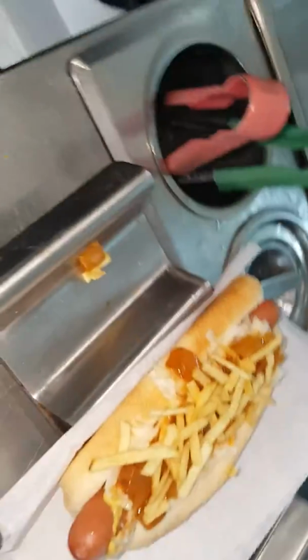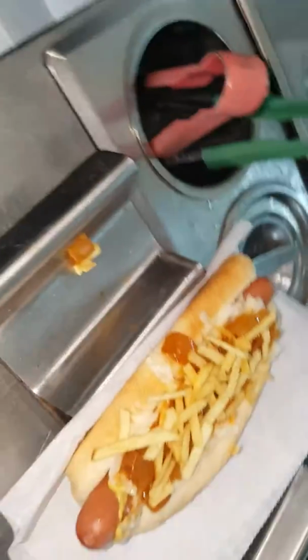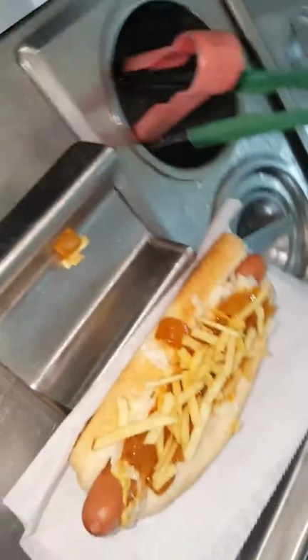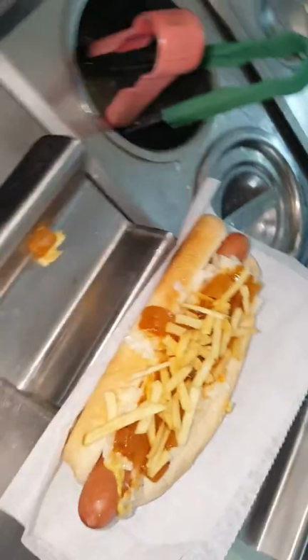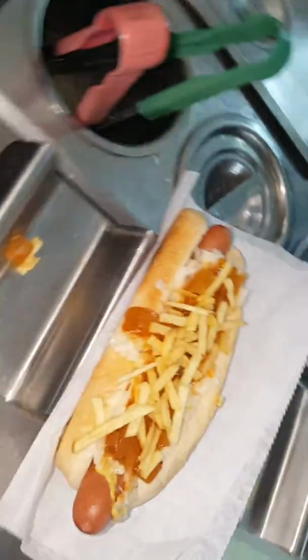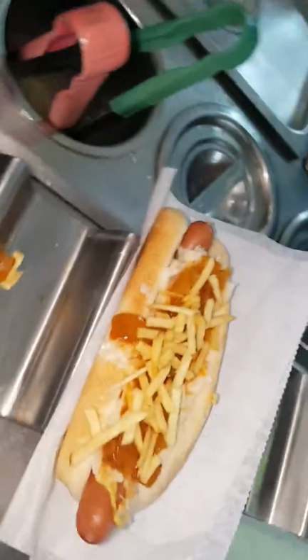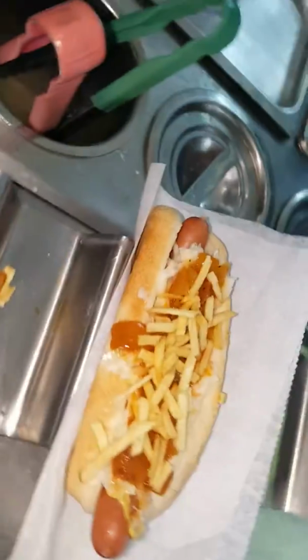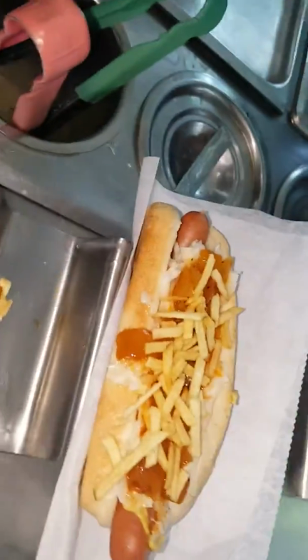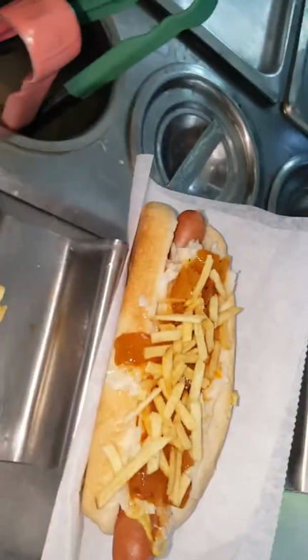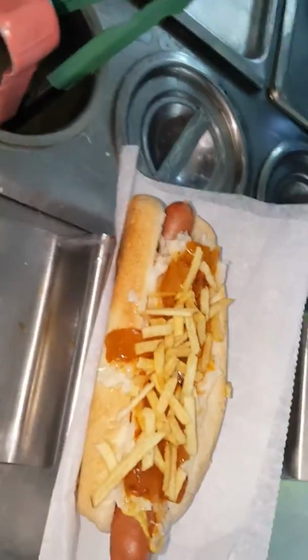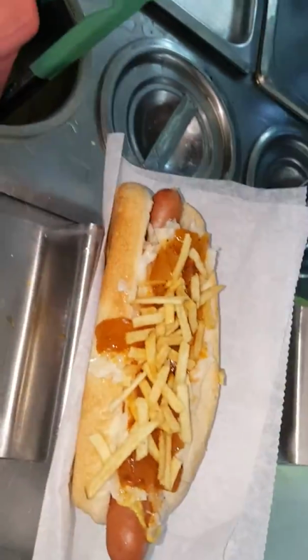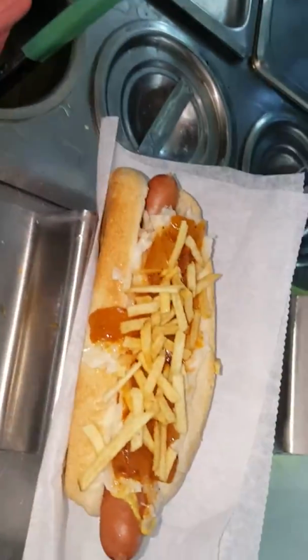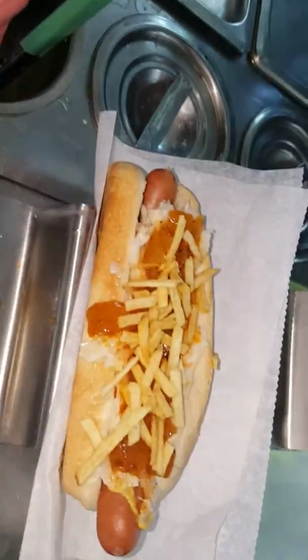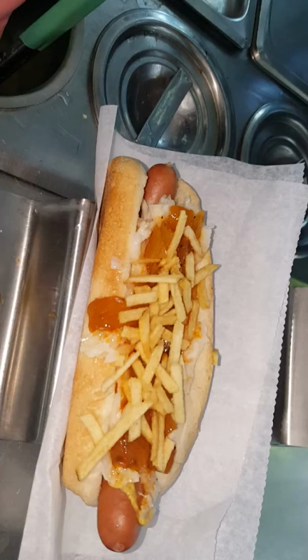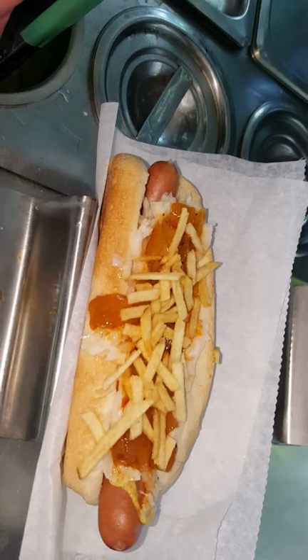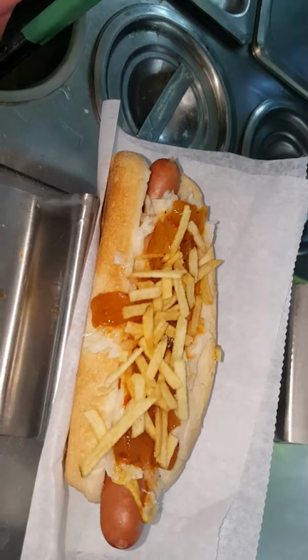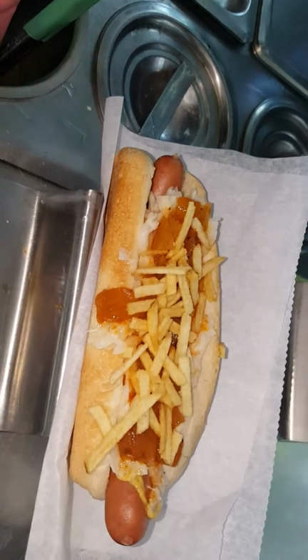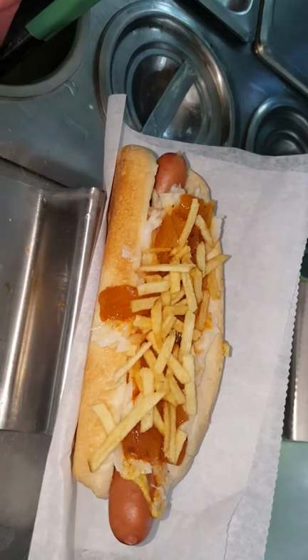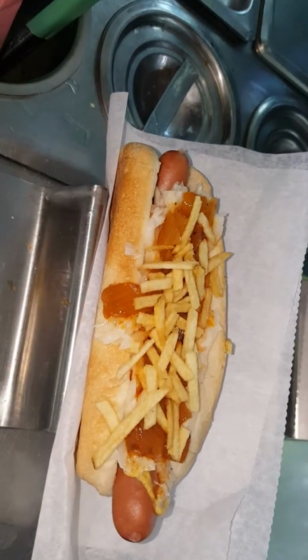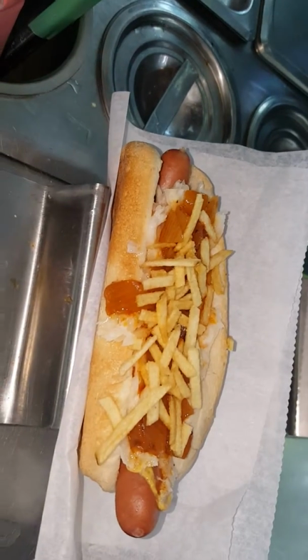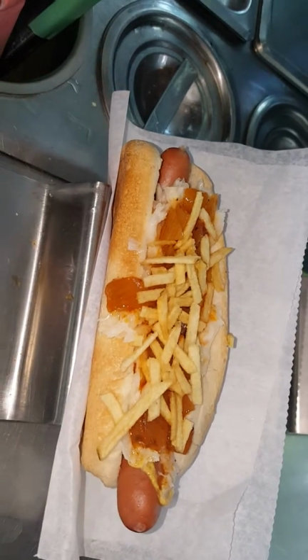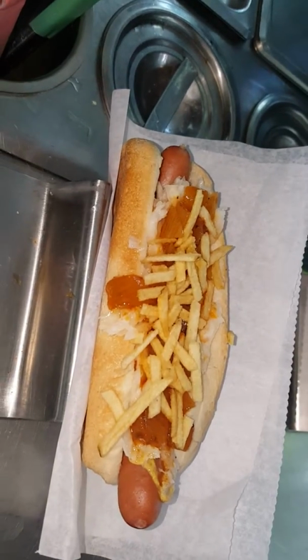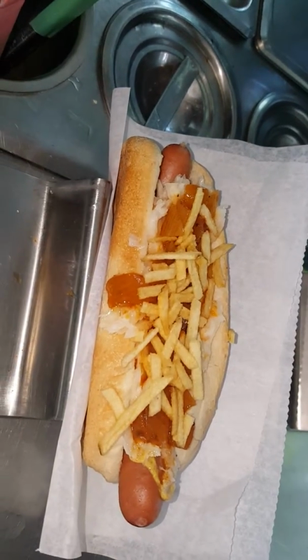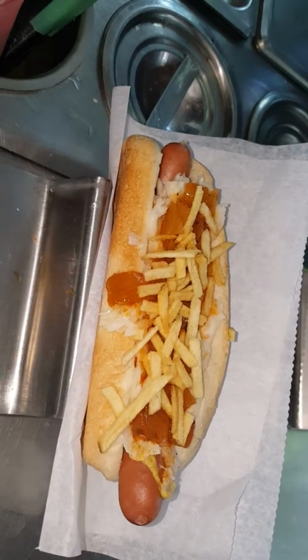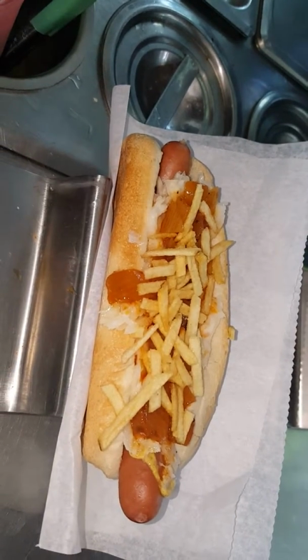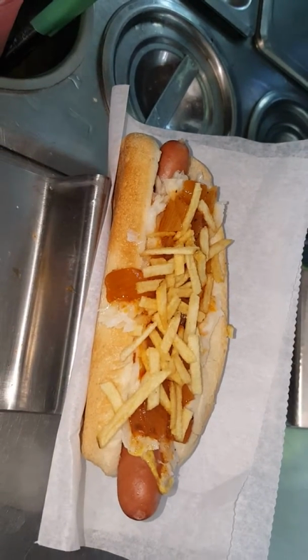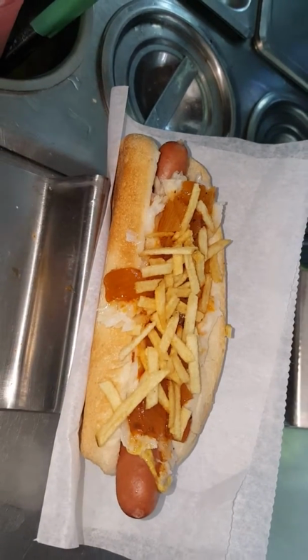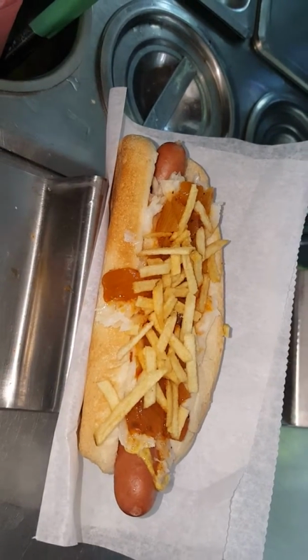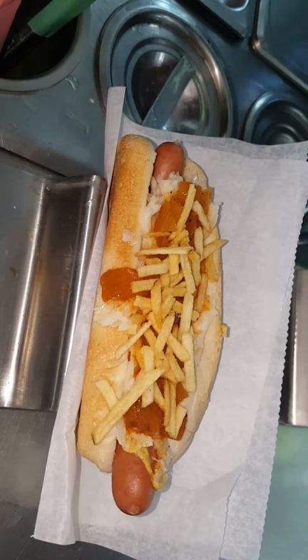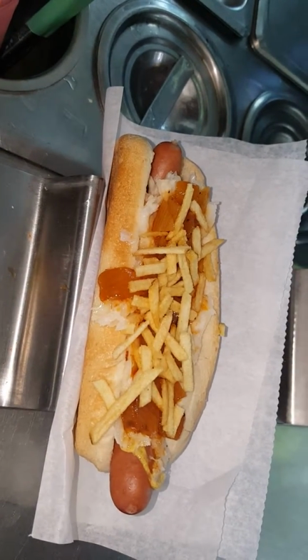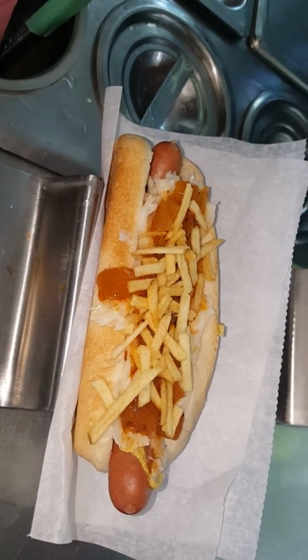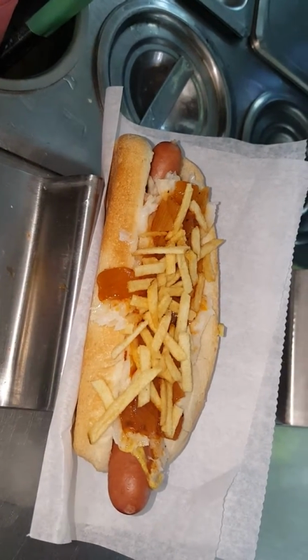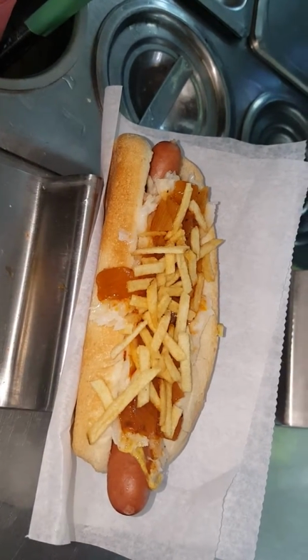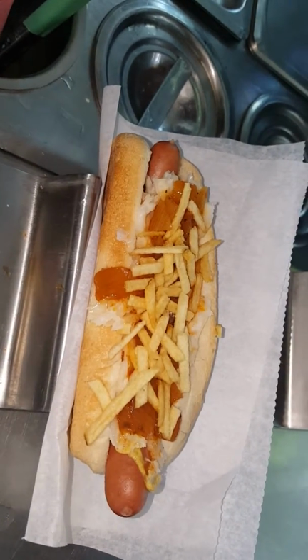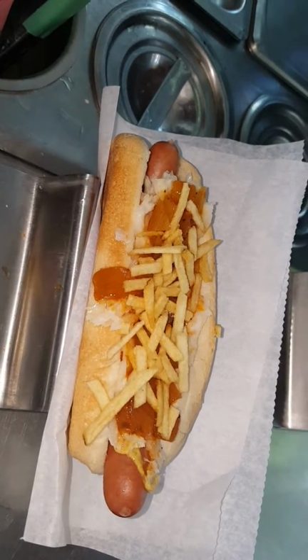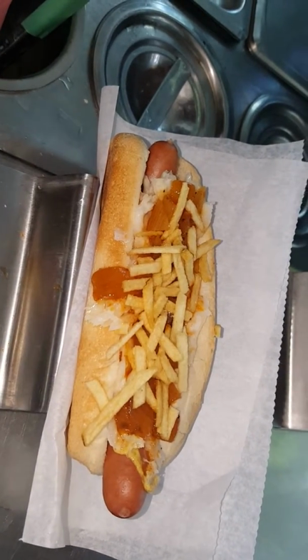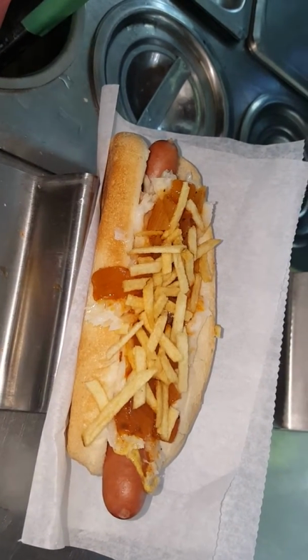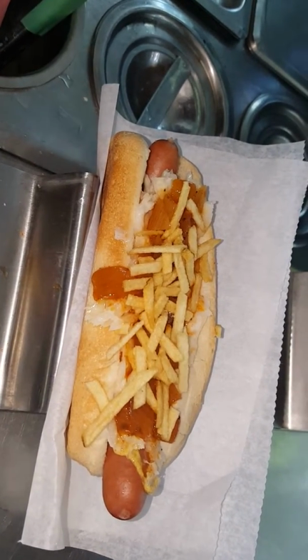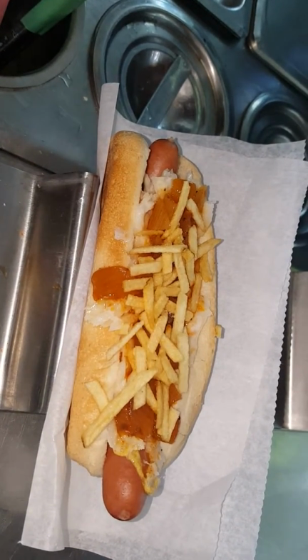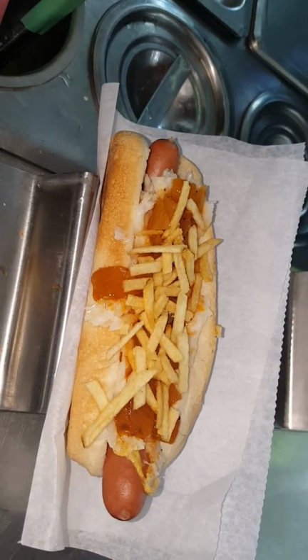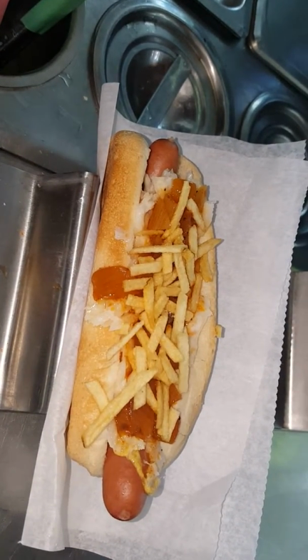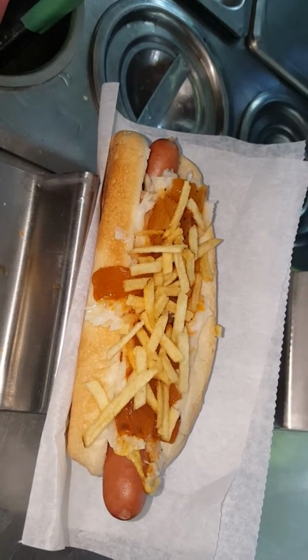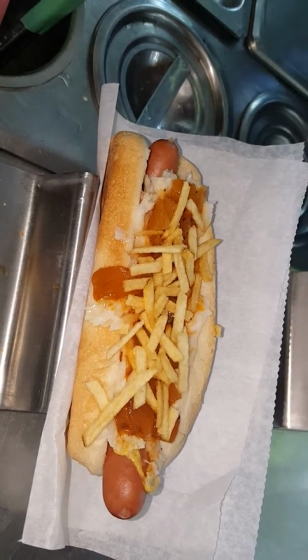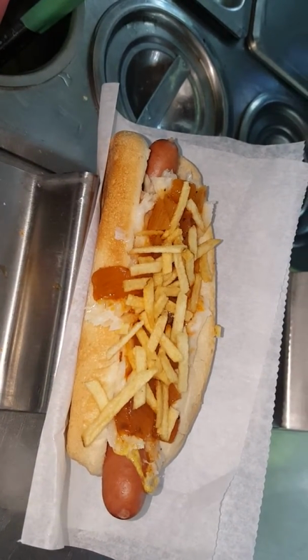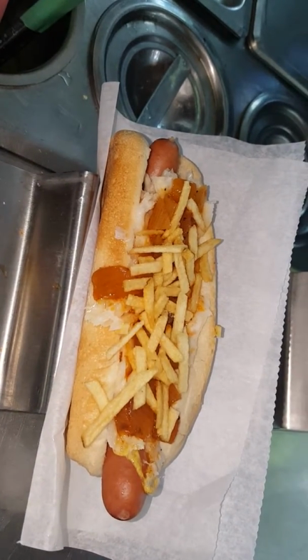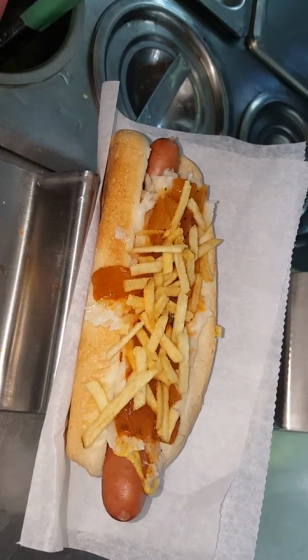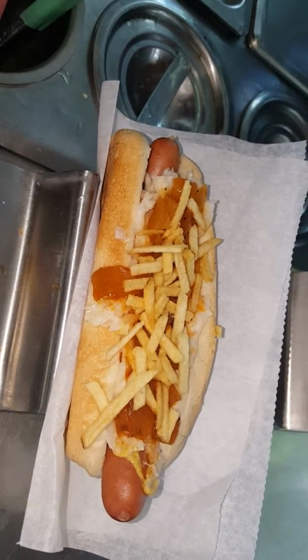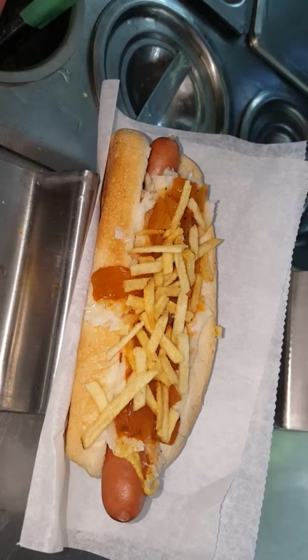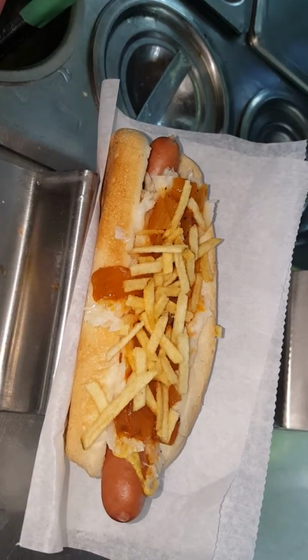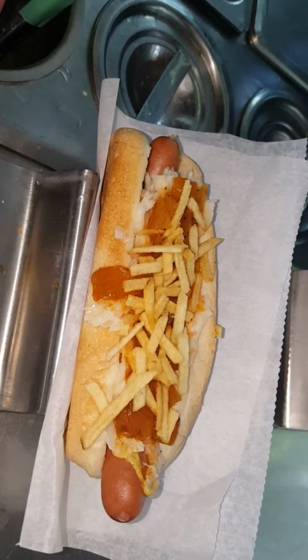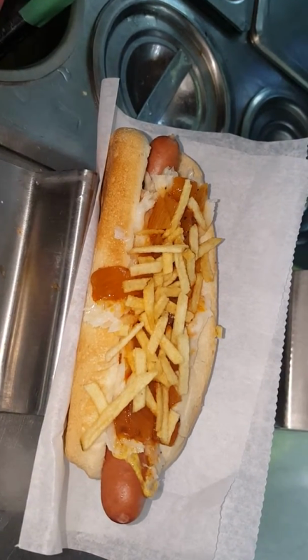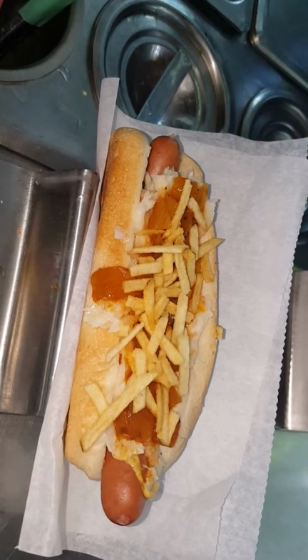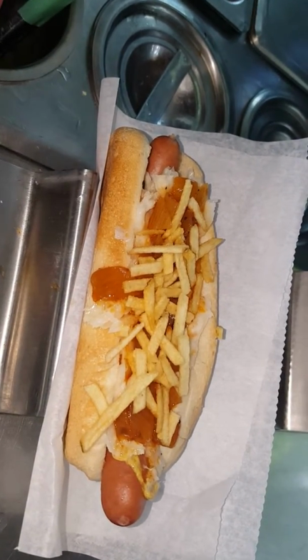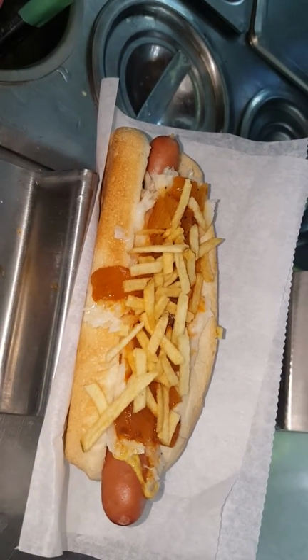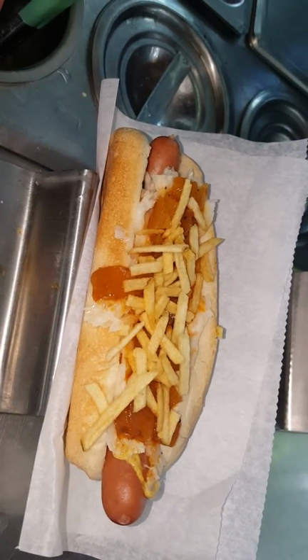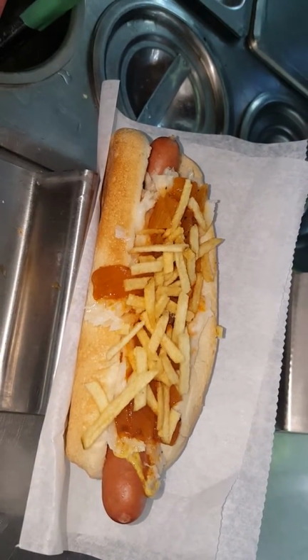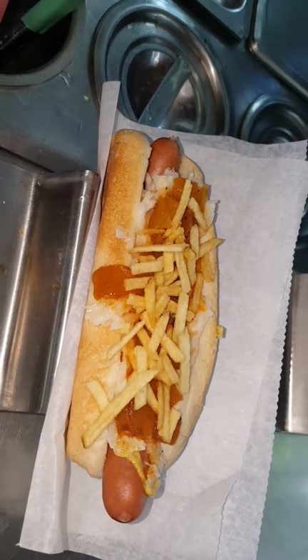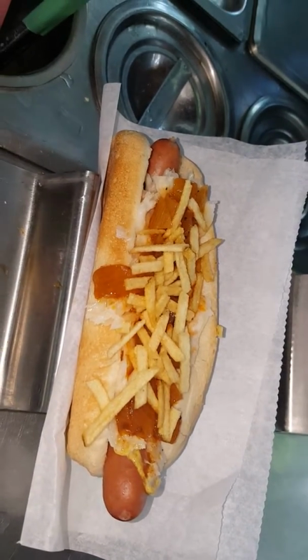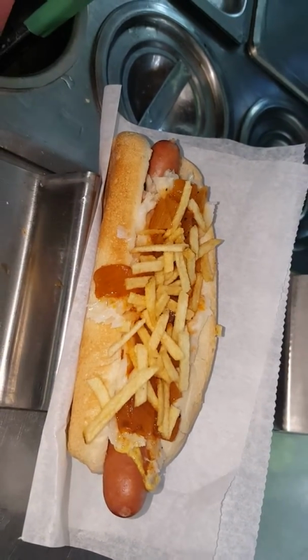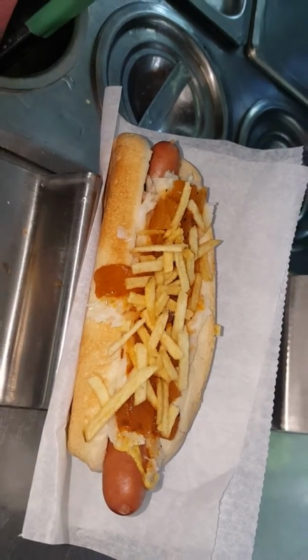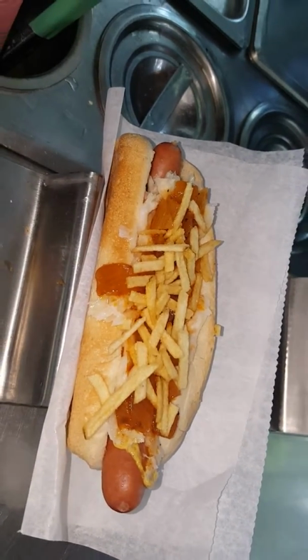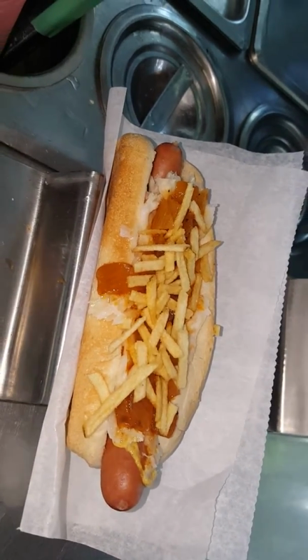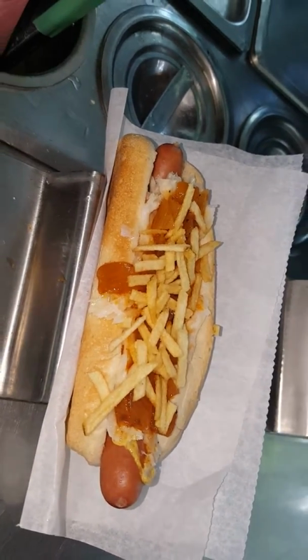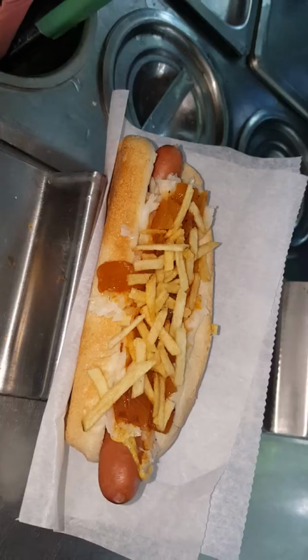So that's going to be the summer slaw dog for $3 at Home Dogs all throughout the summer. And that's it.